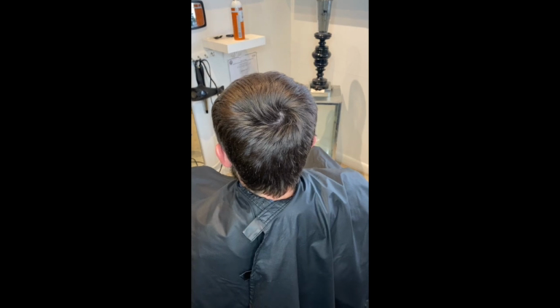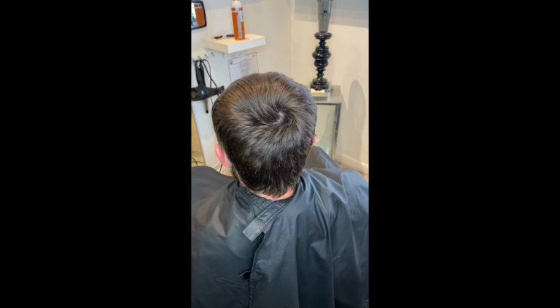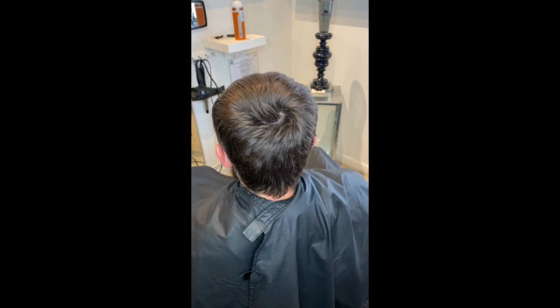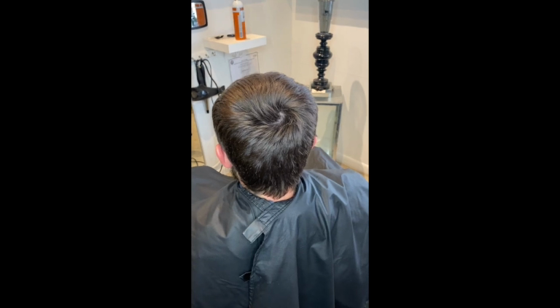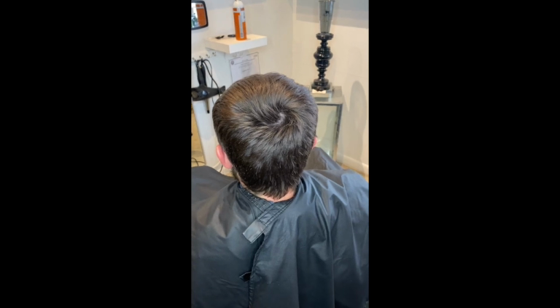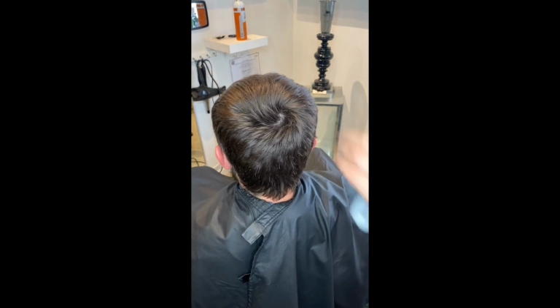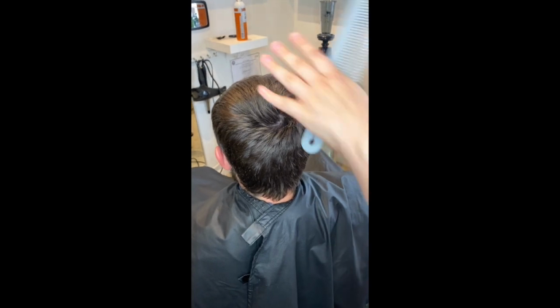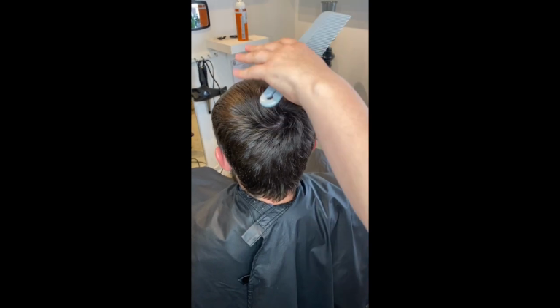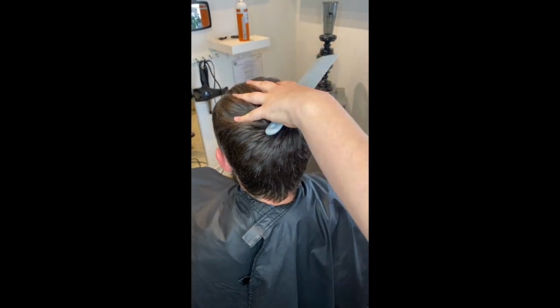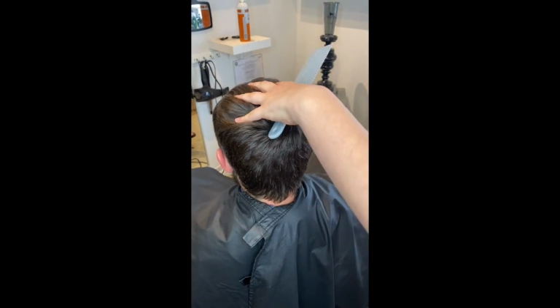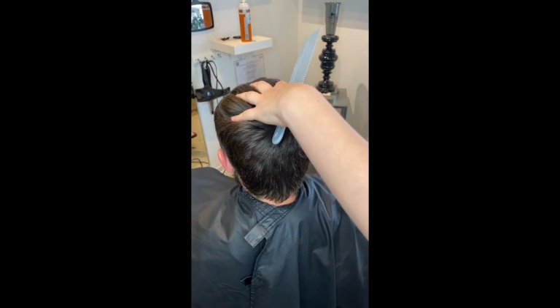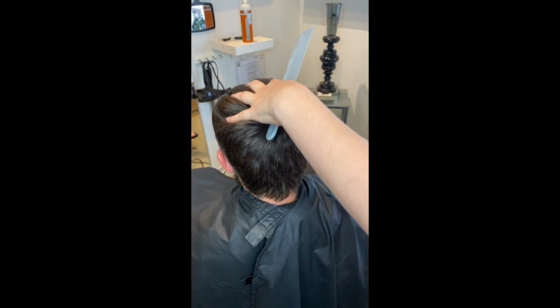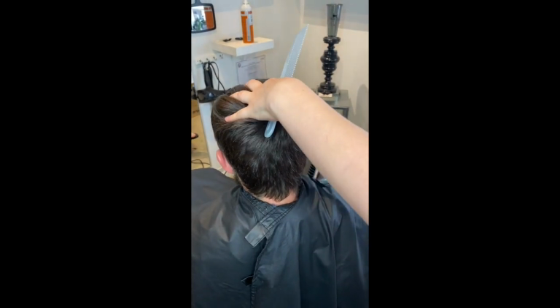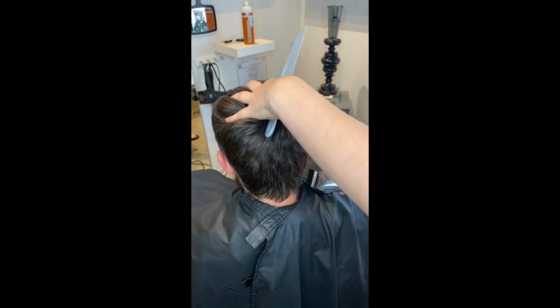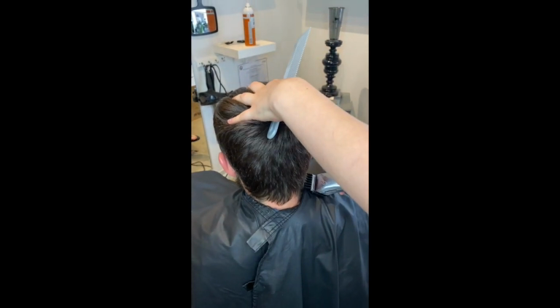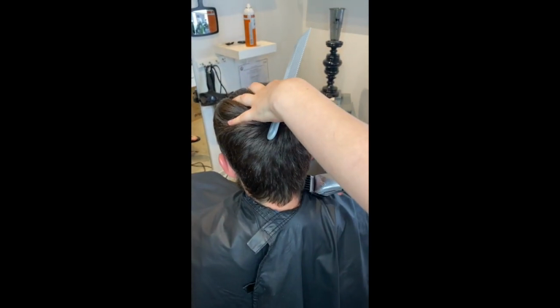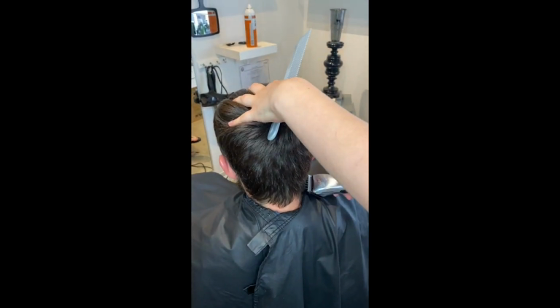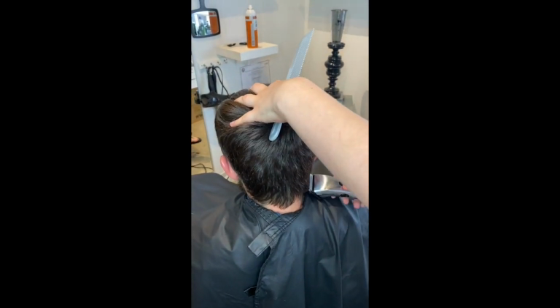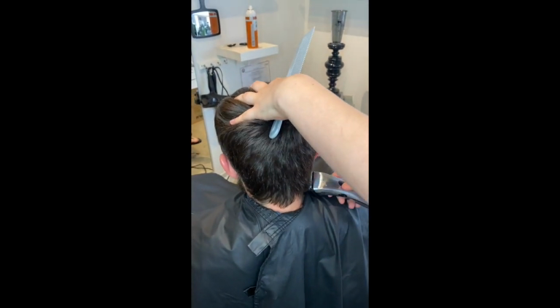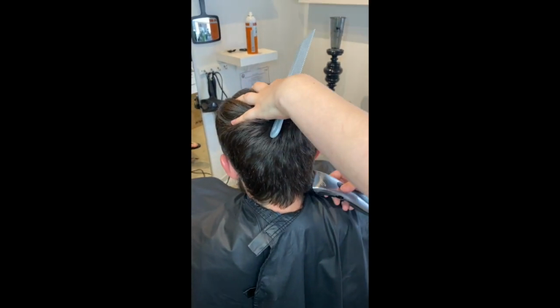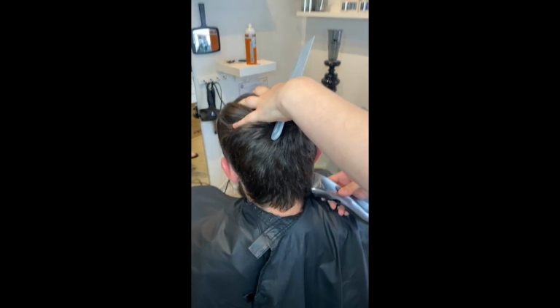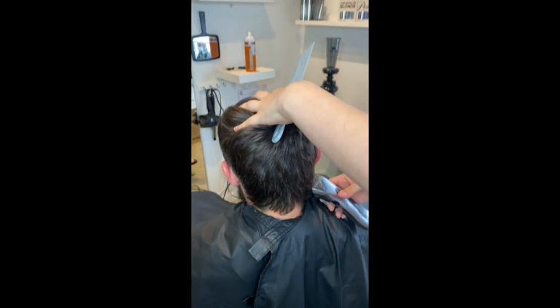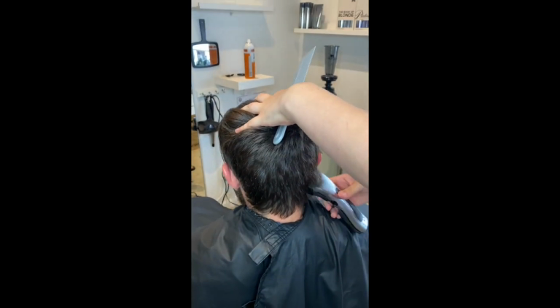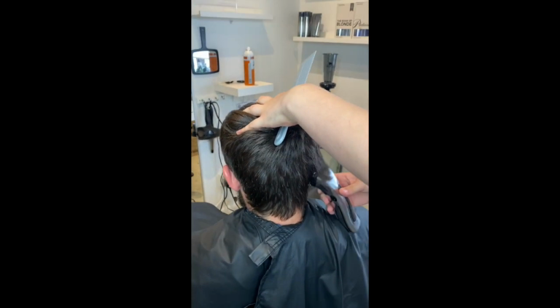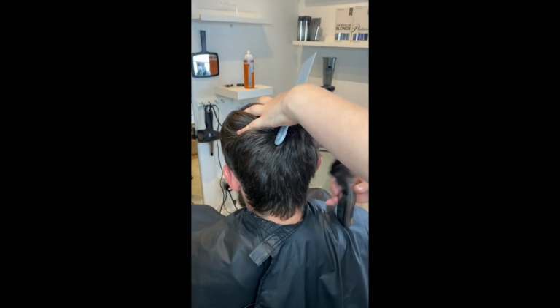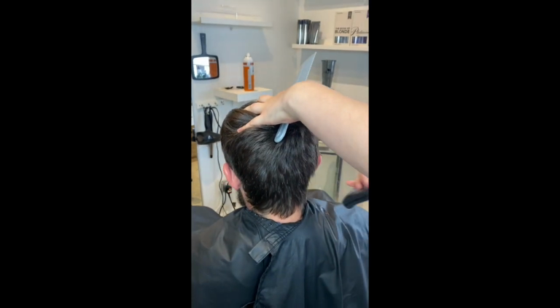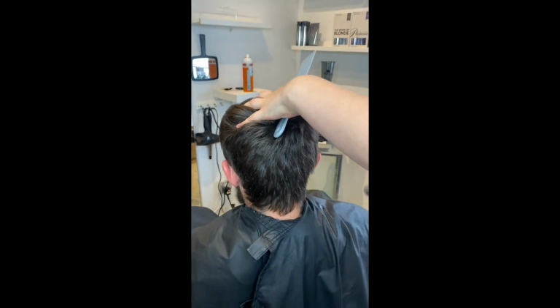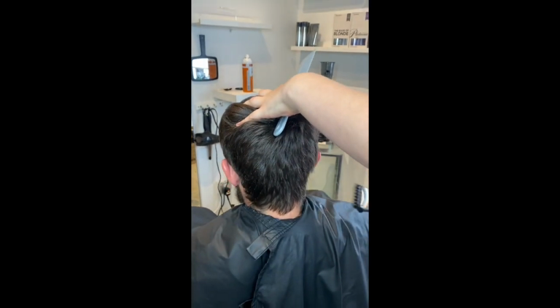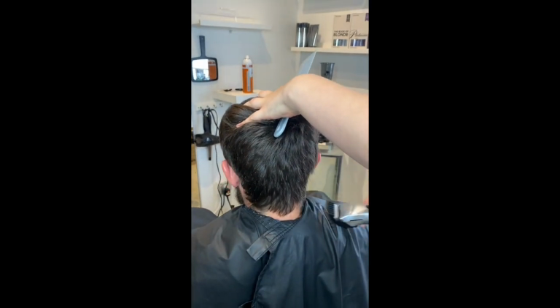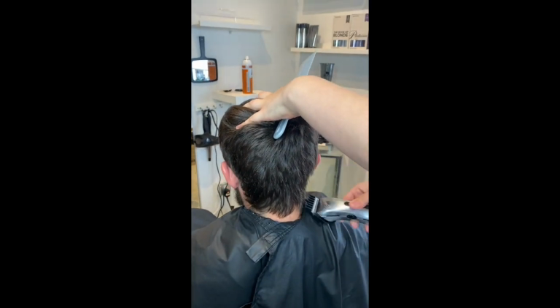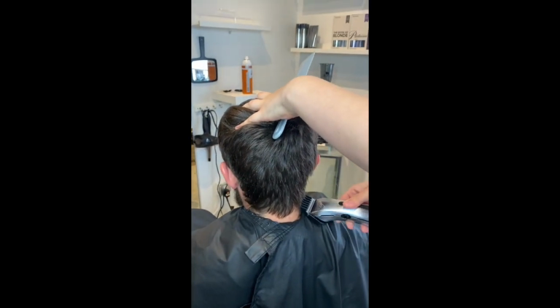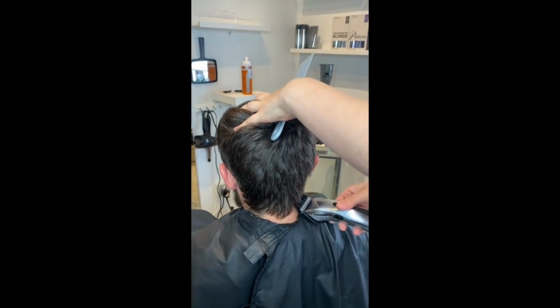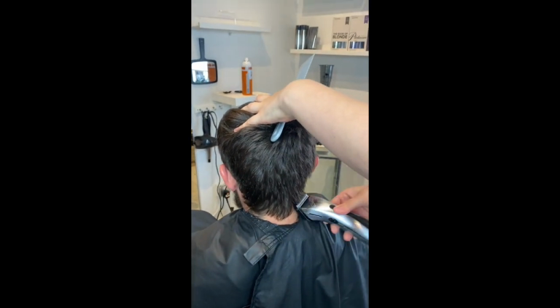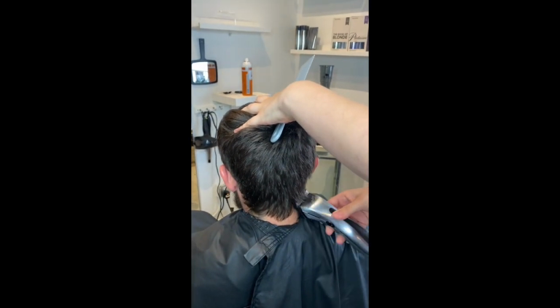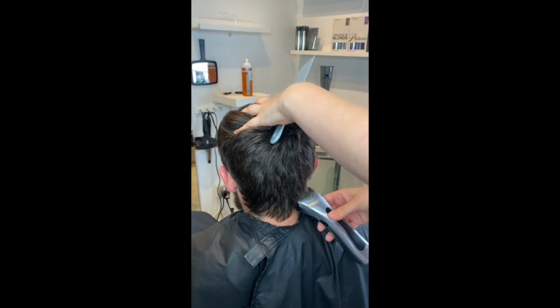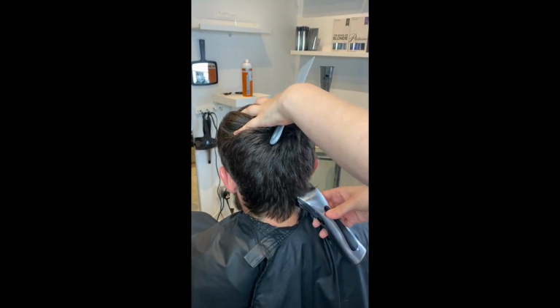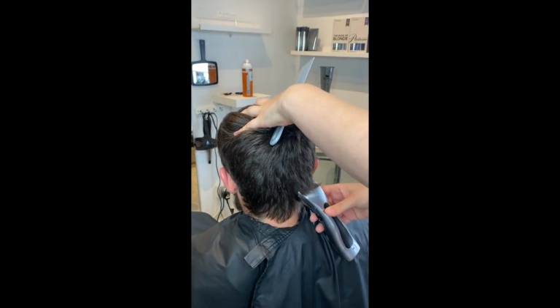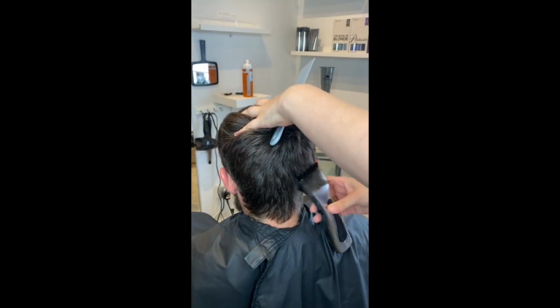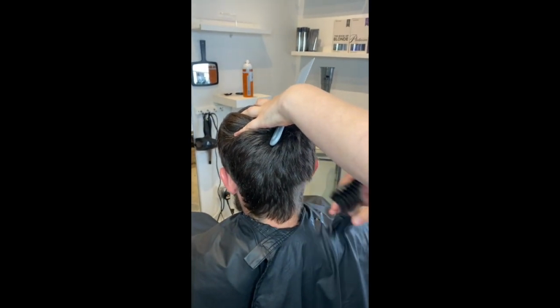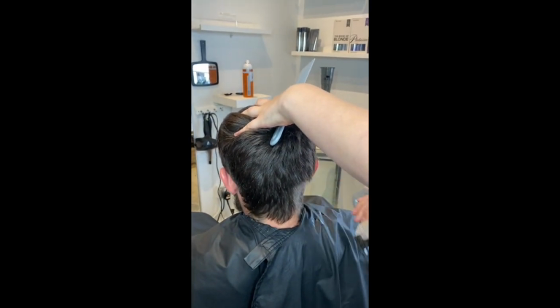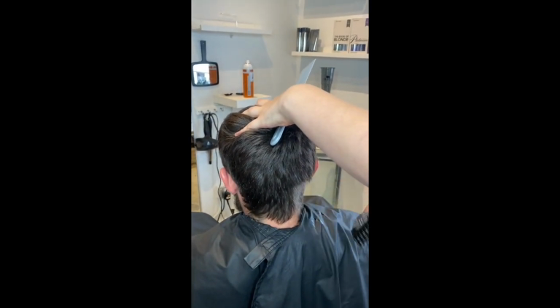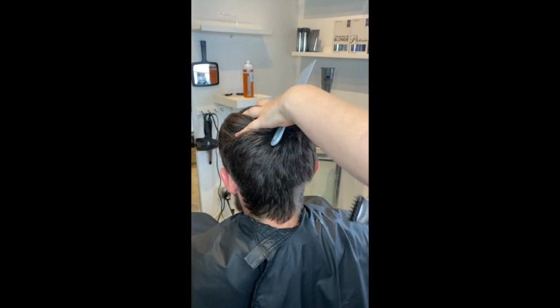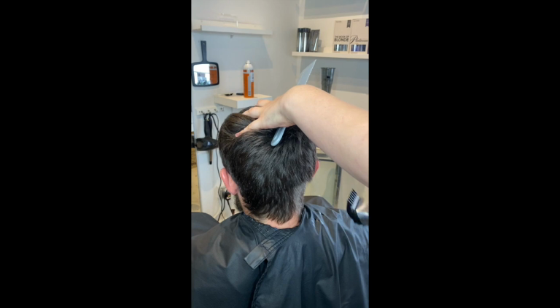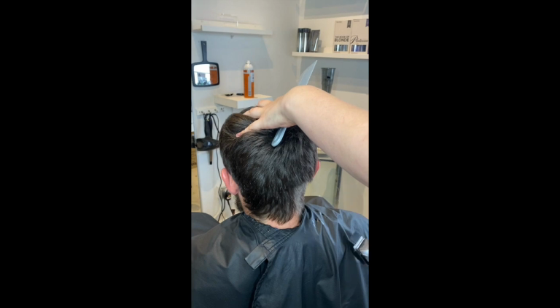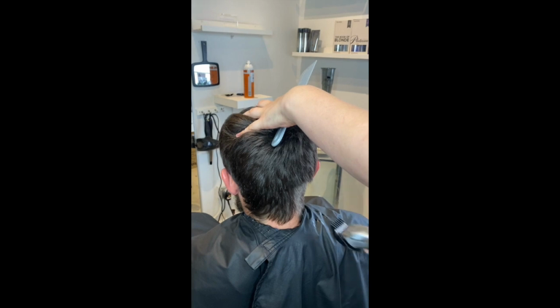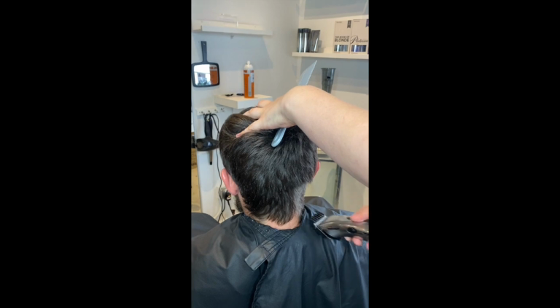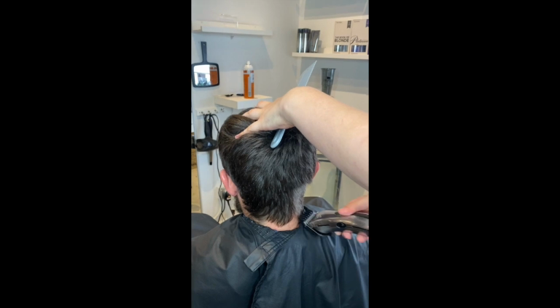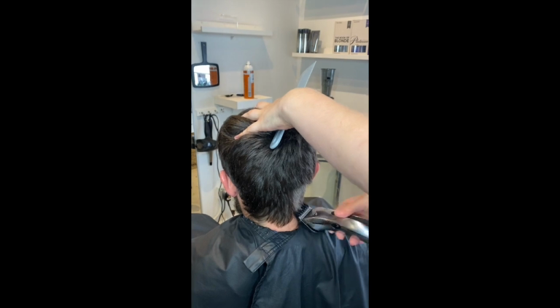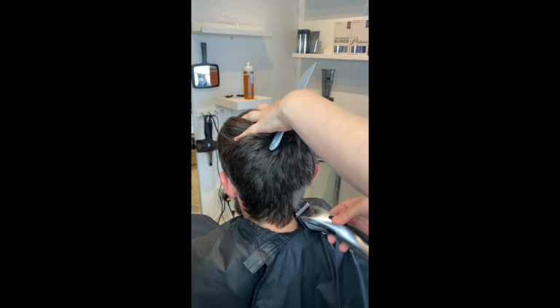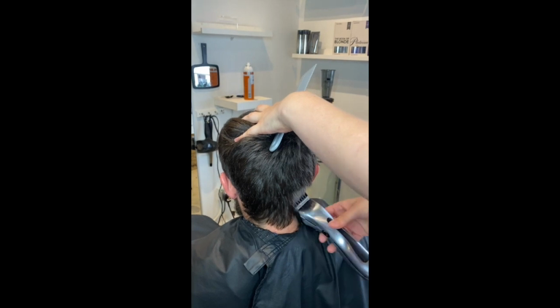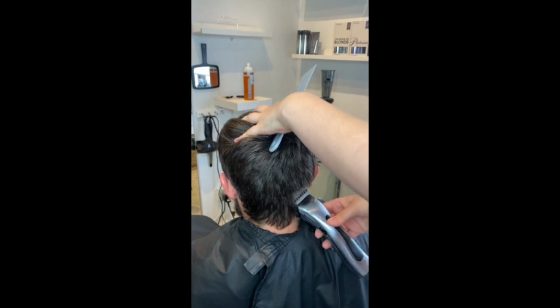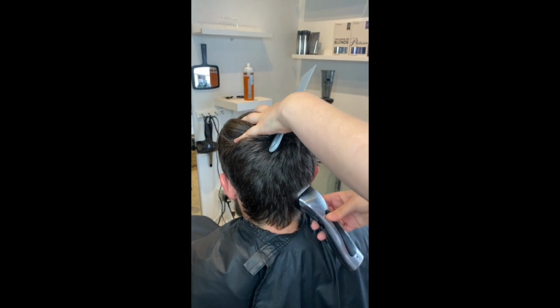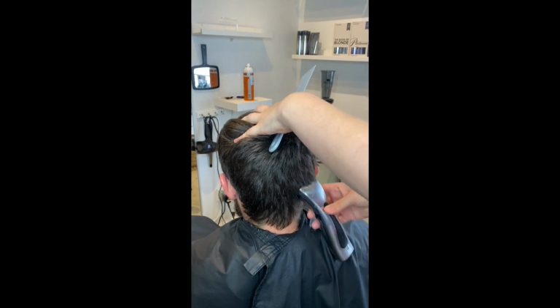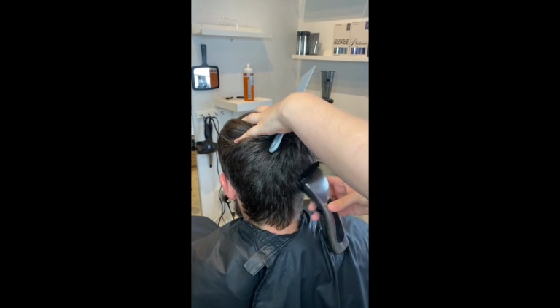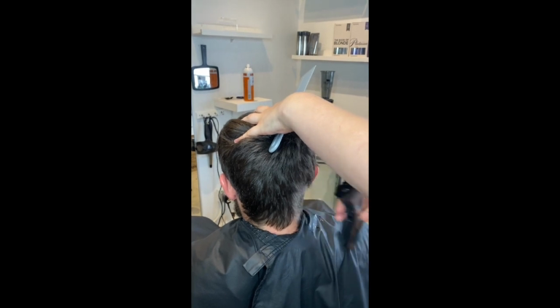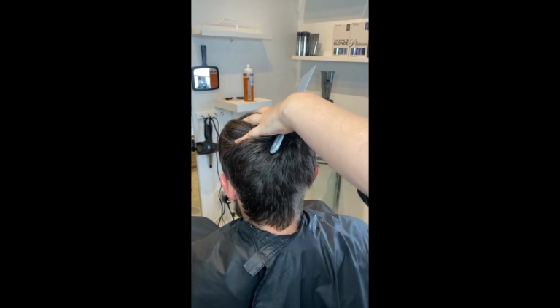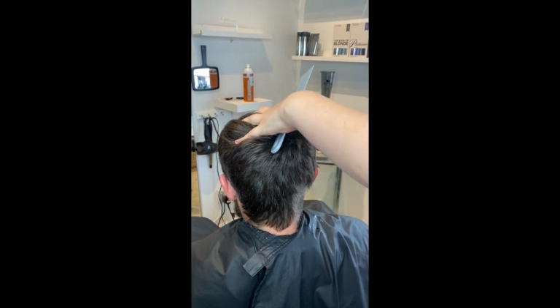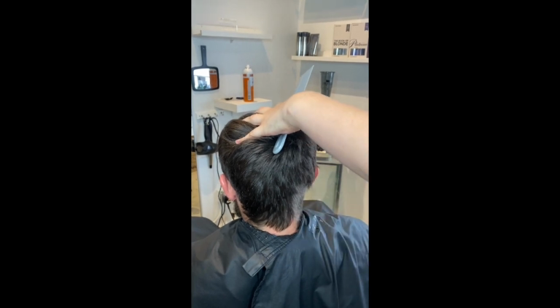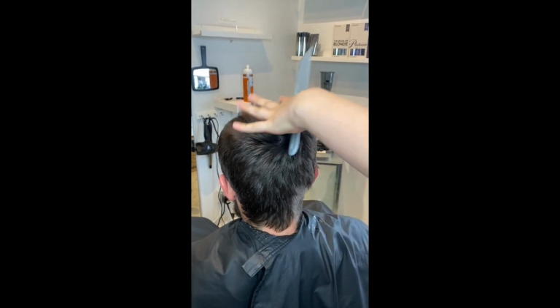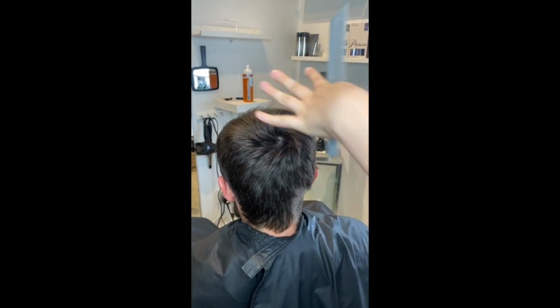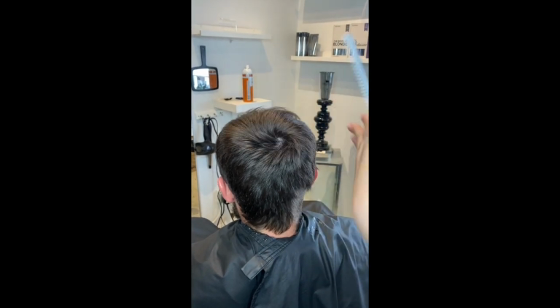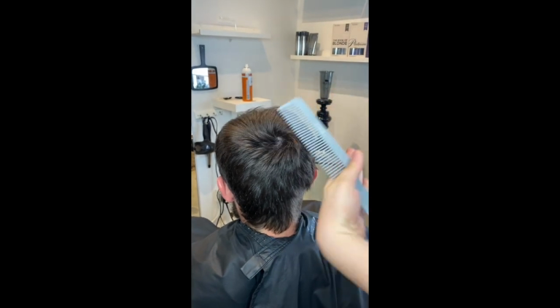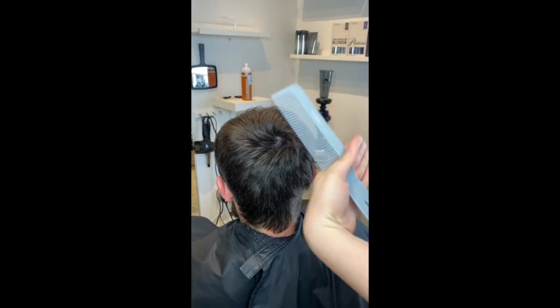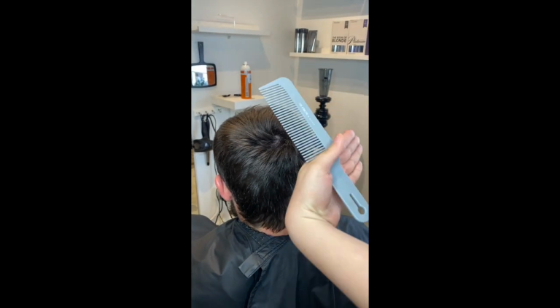Hey everybody, this is gonna be a really quick tutorial on how to cut hair at home for maybe your husband or your kids.